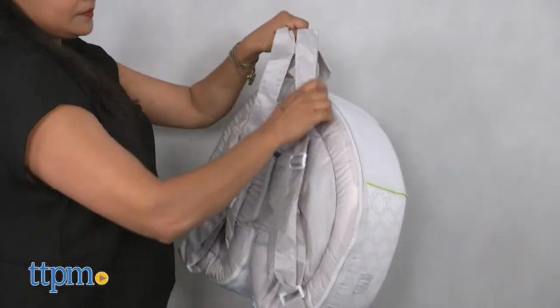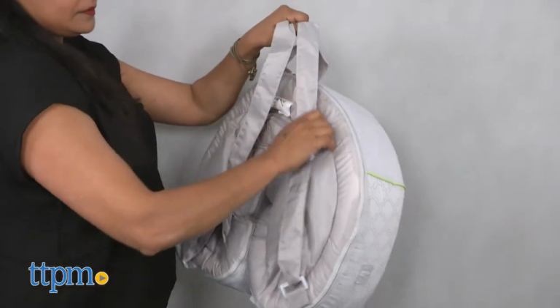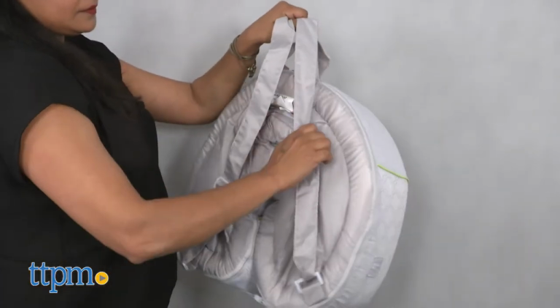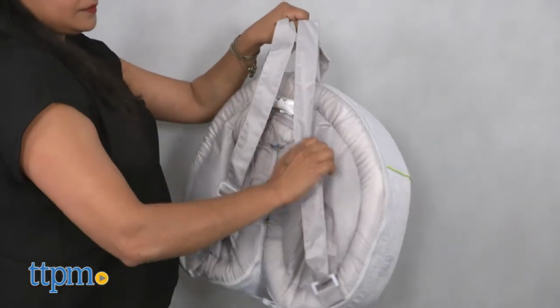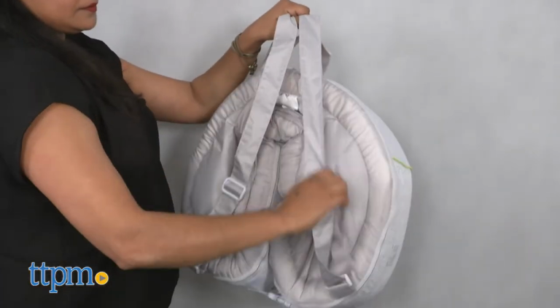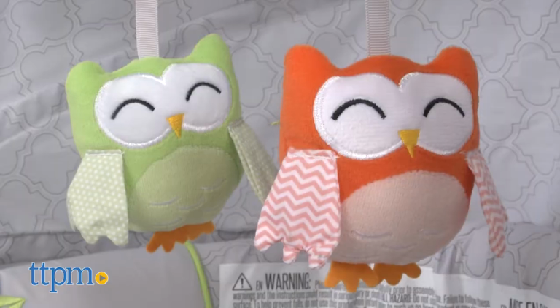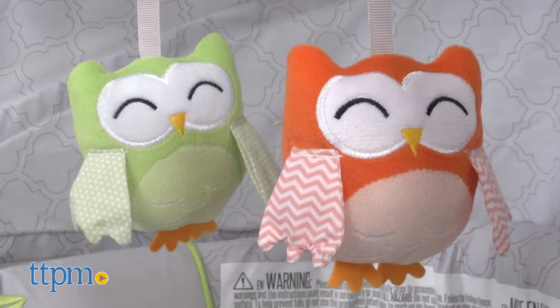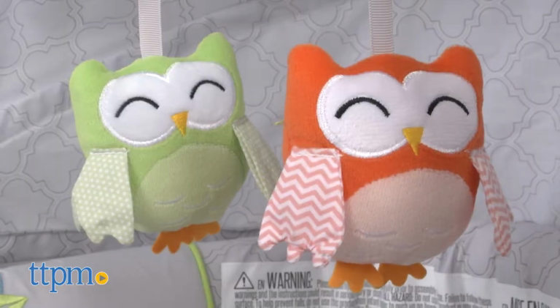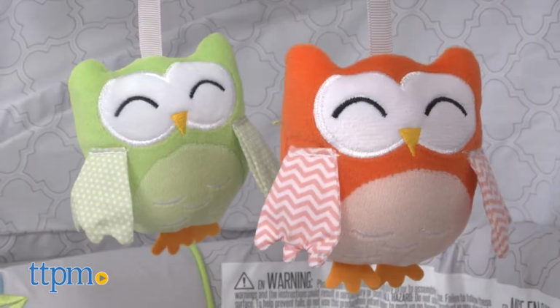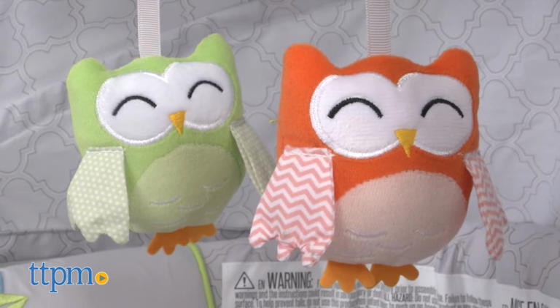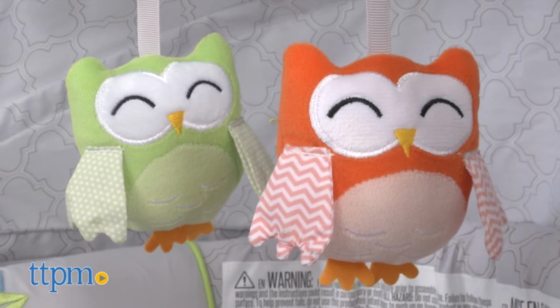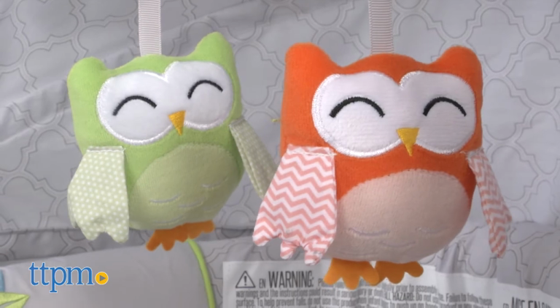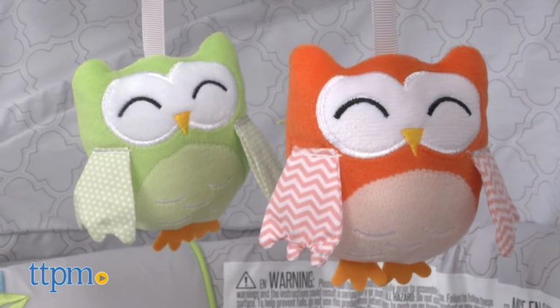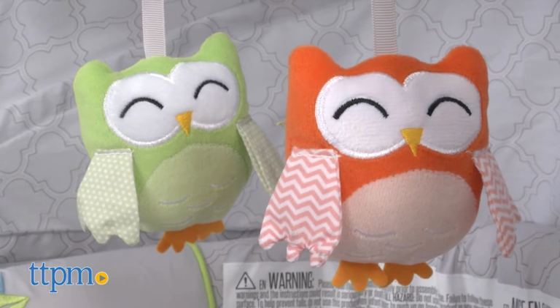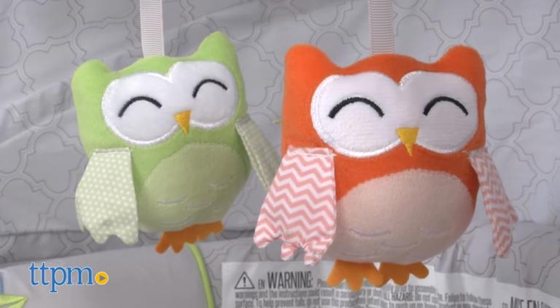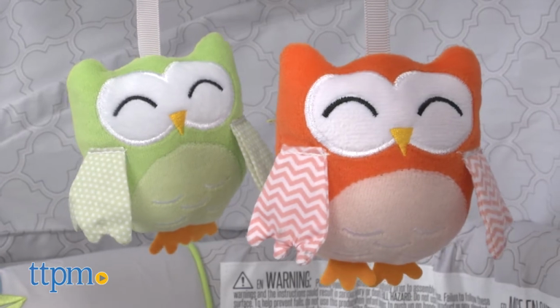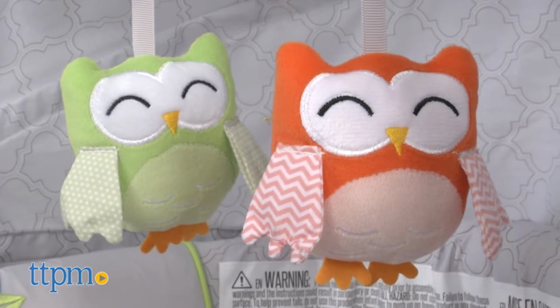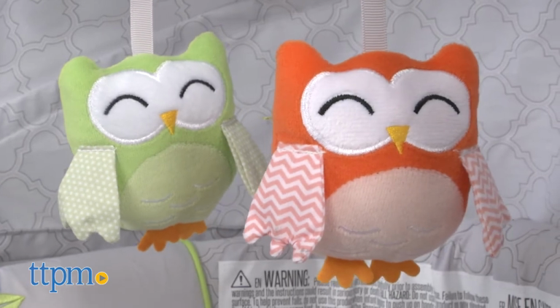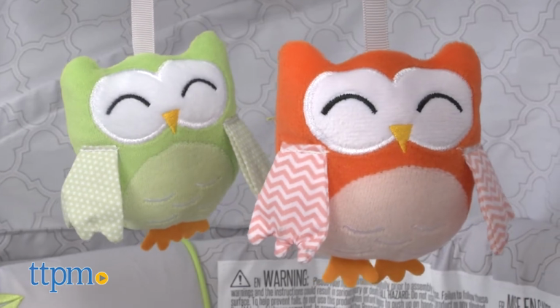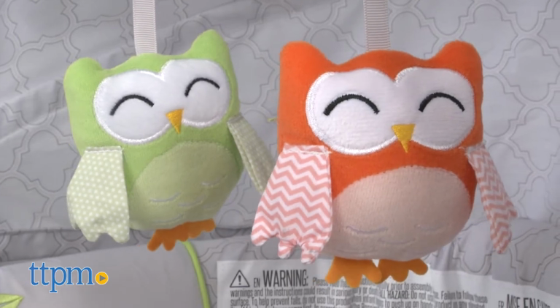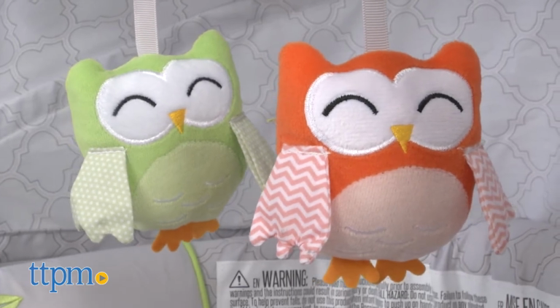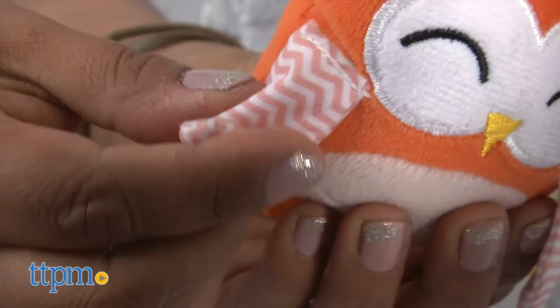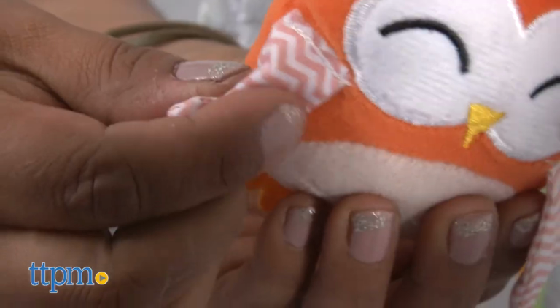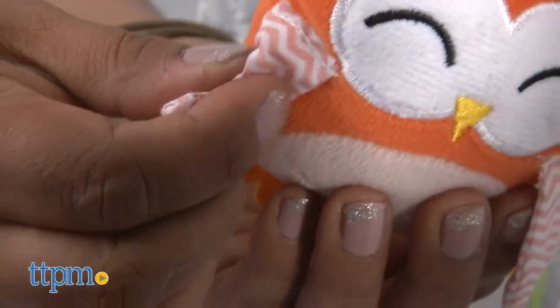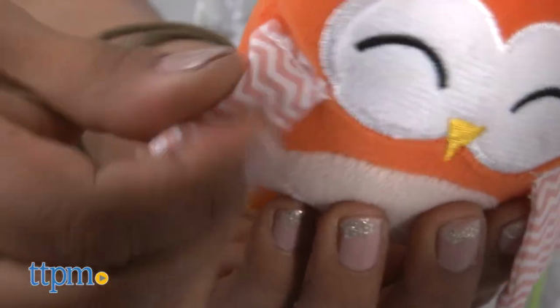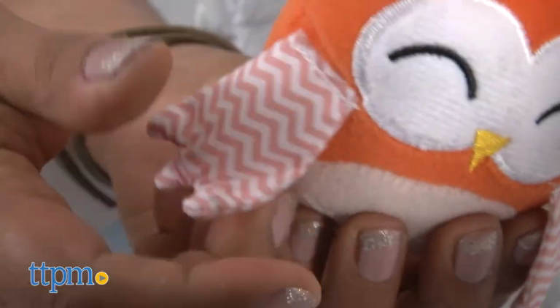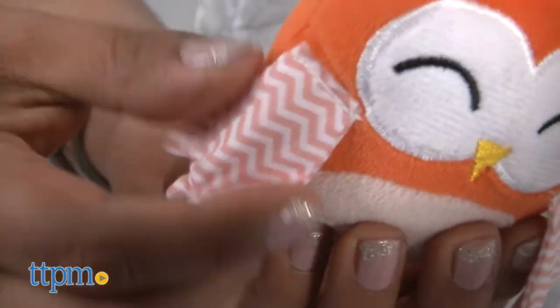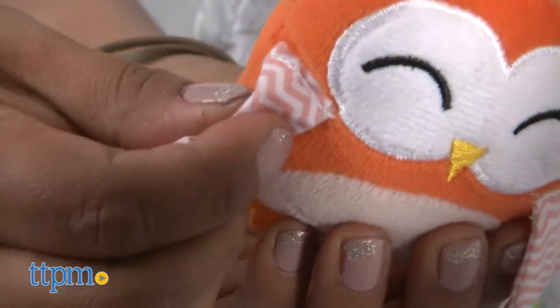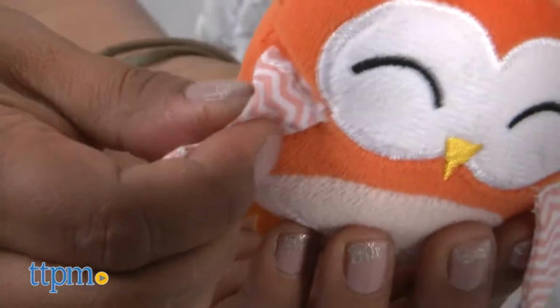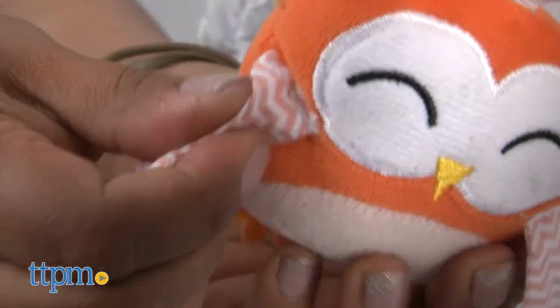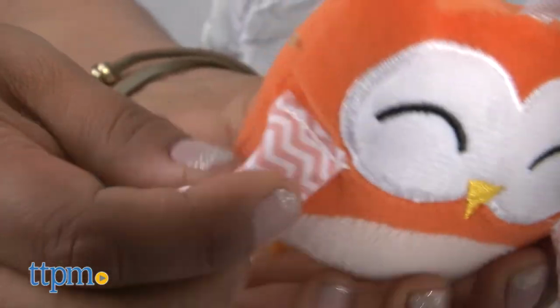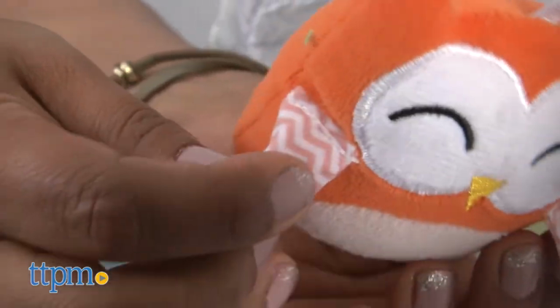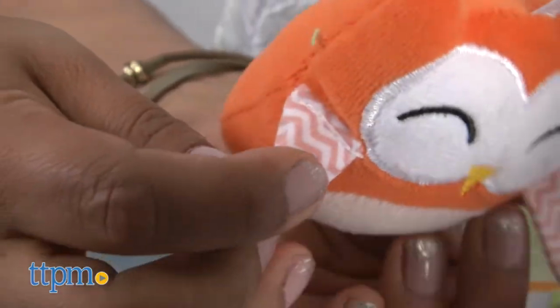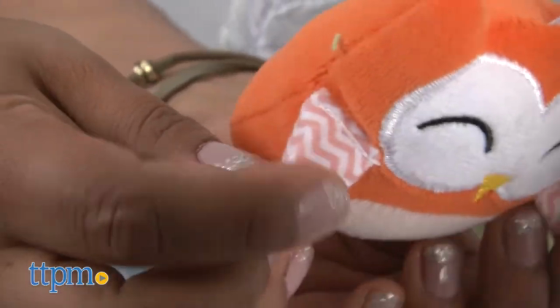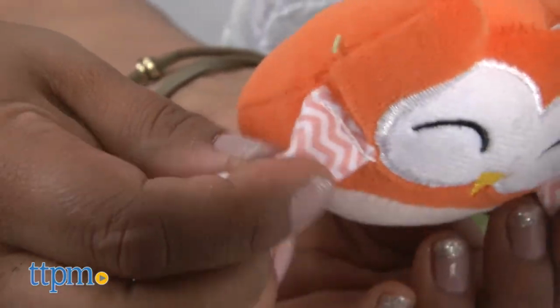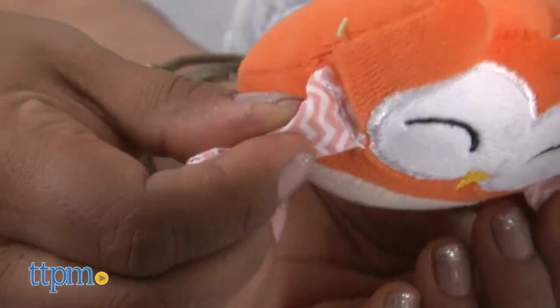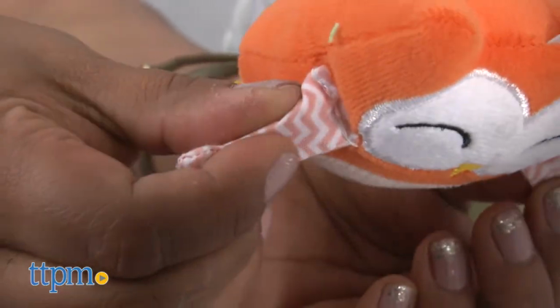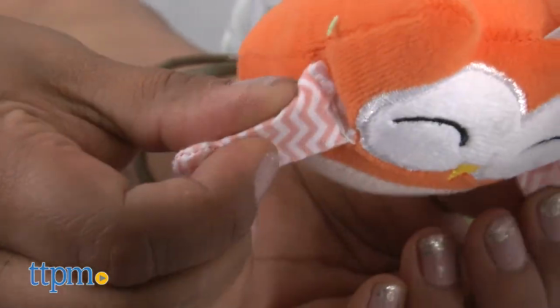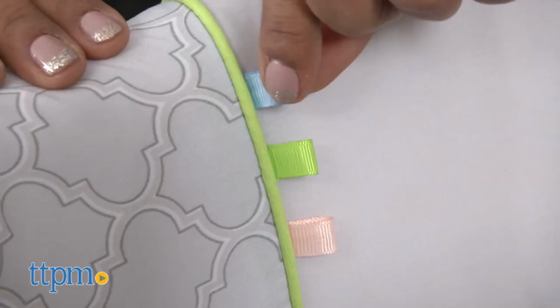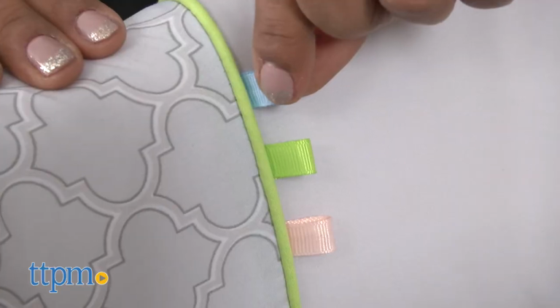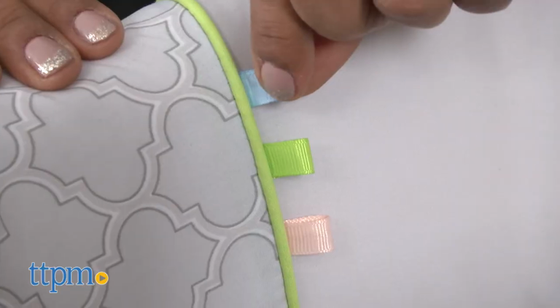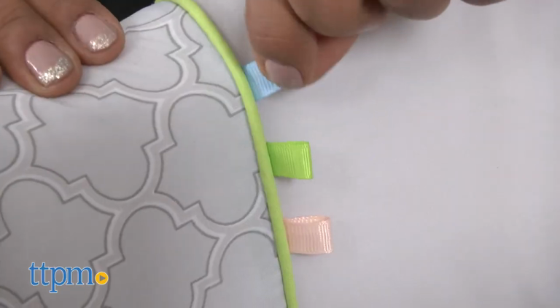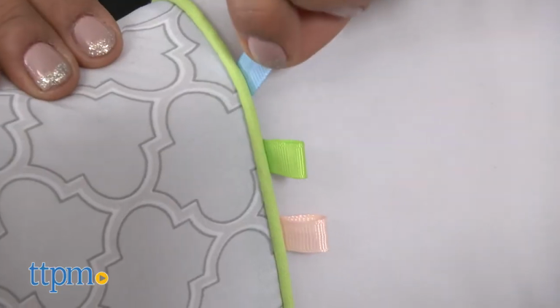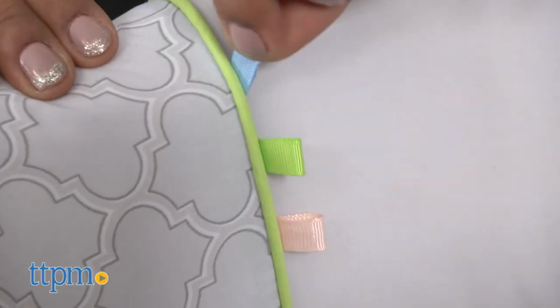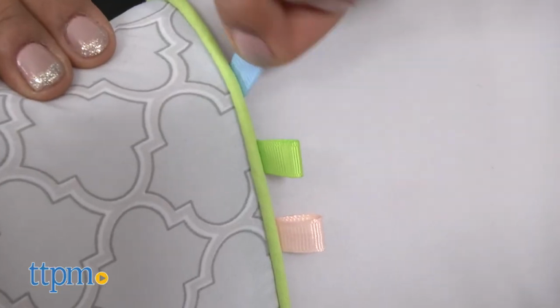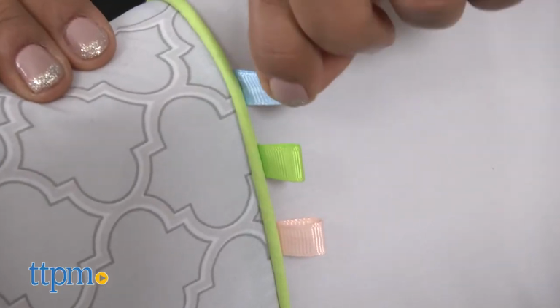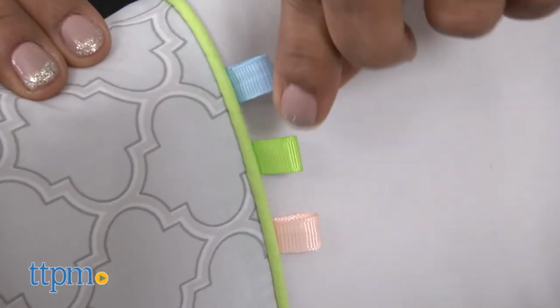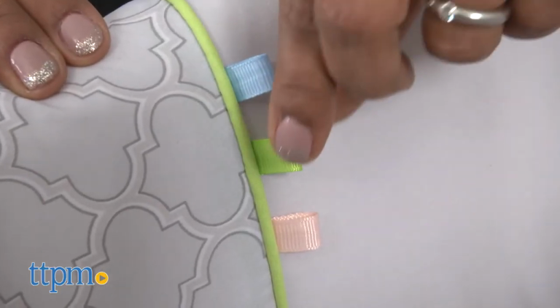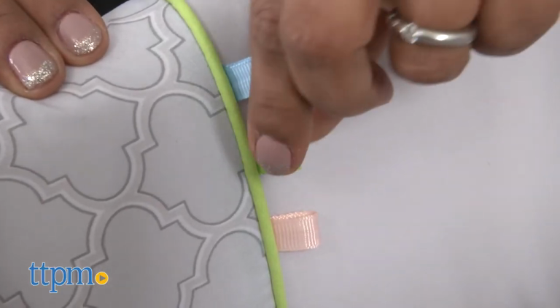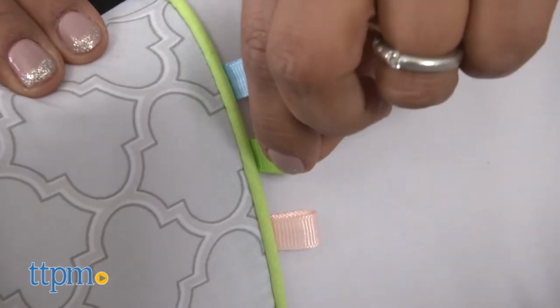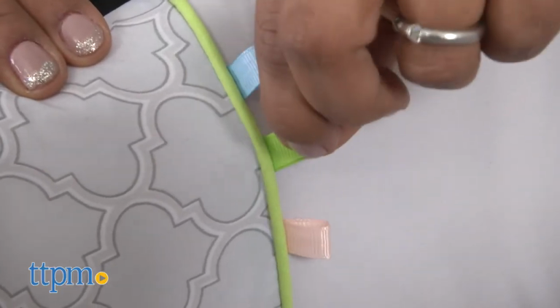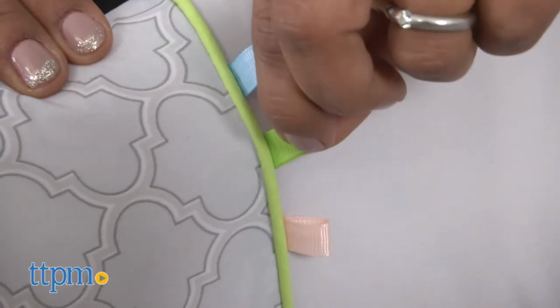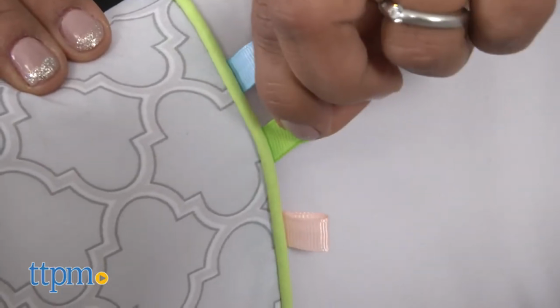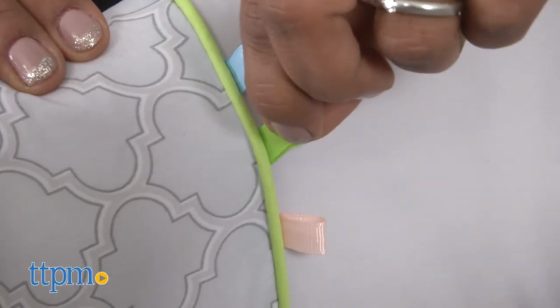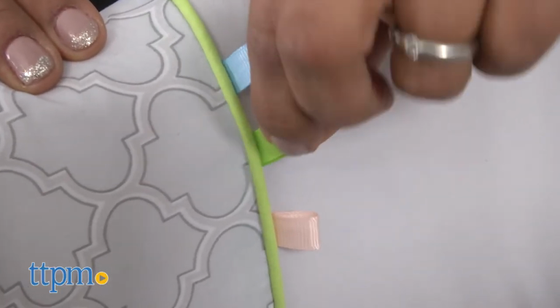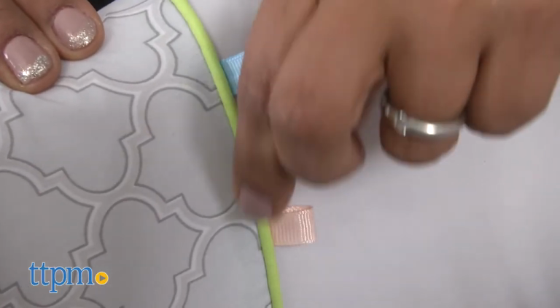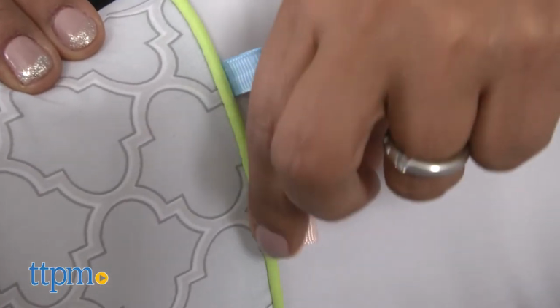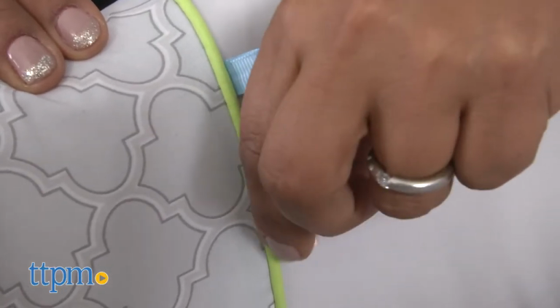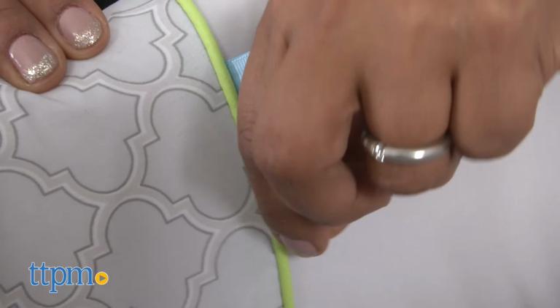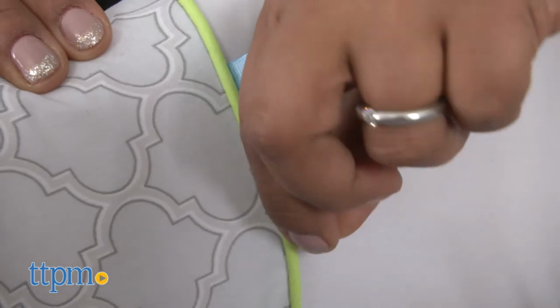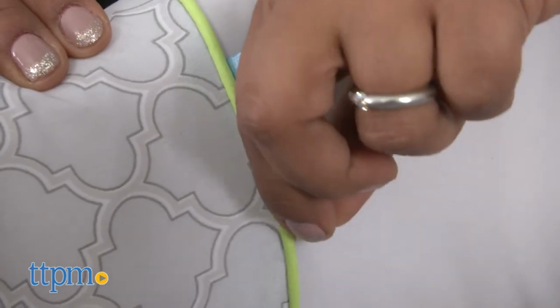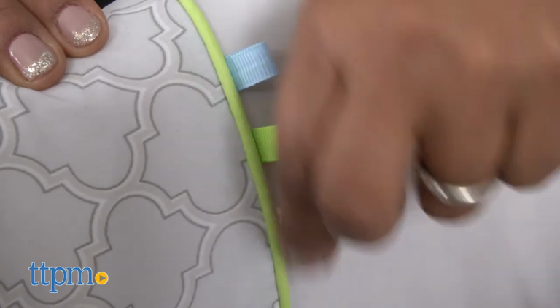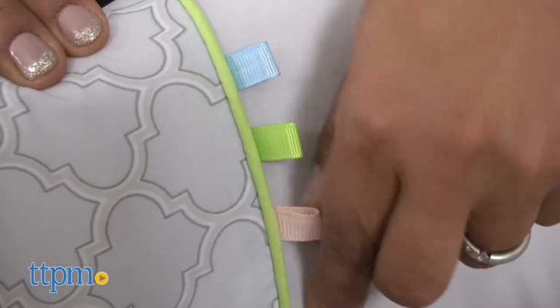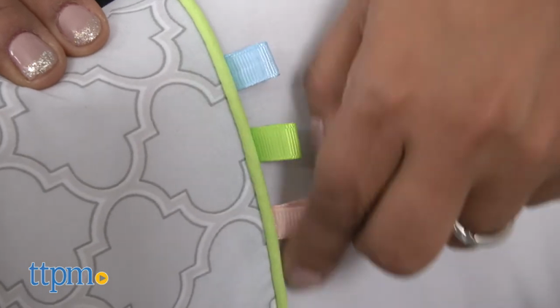Two soft toys that rattle, crinkly wings, textured surfaces and ribbons are all included for baby to play with.